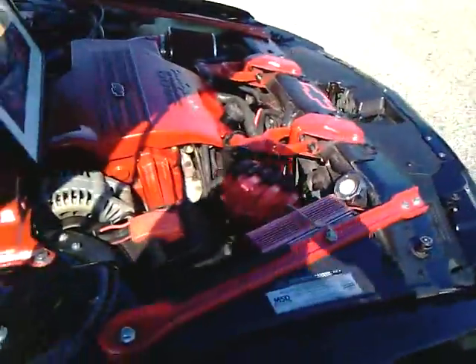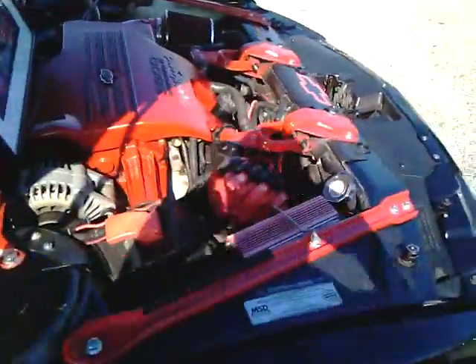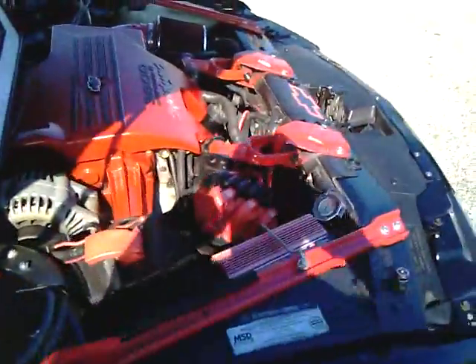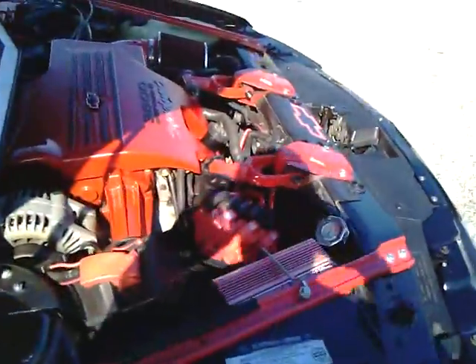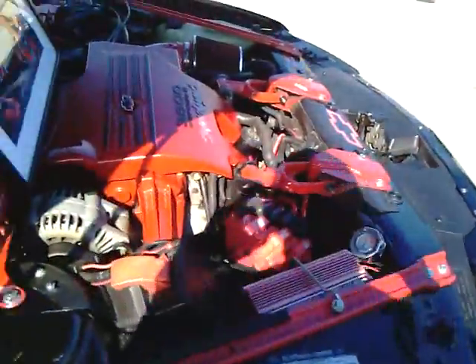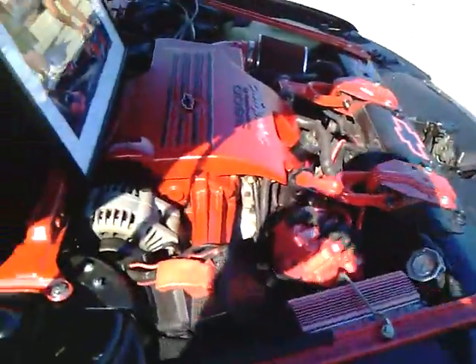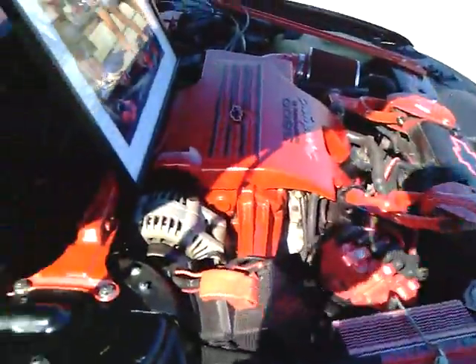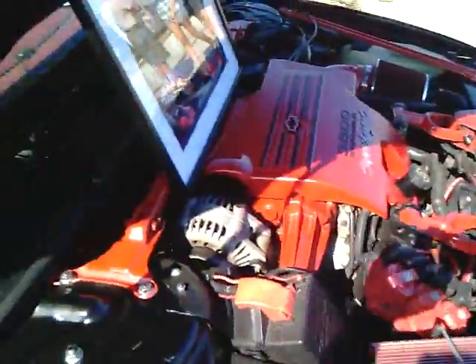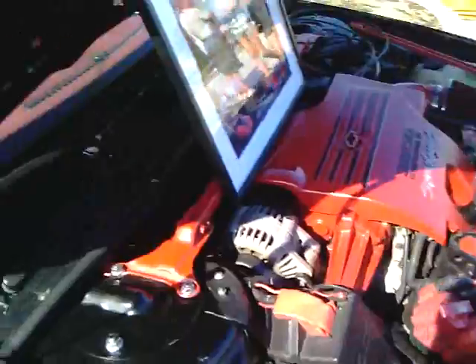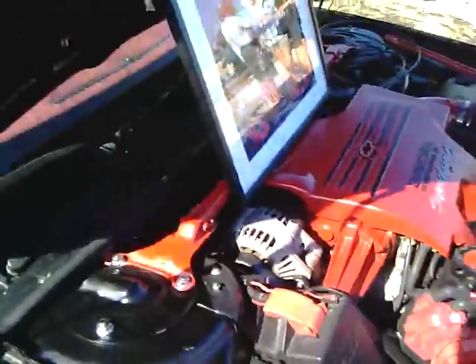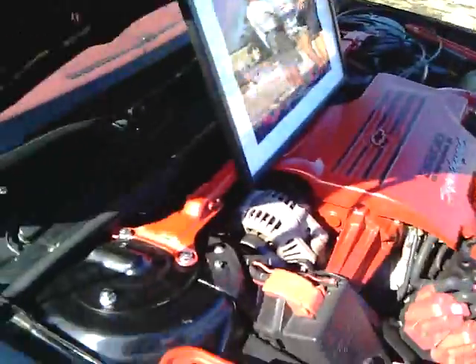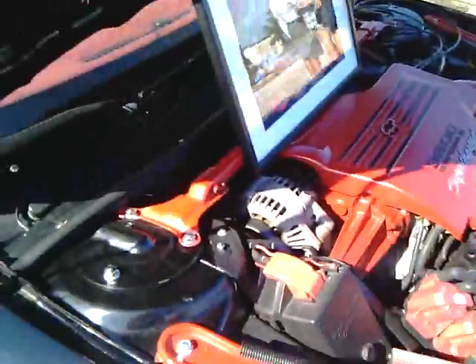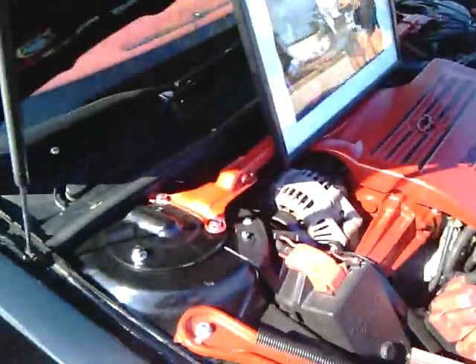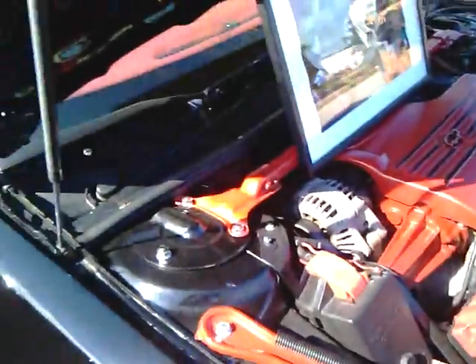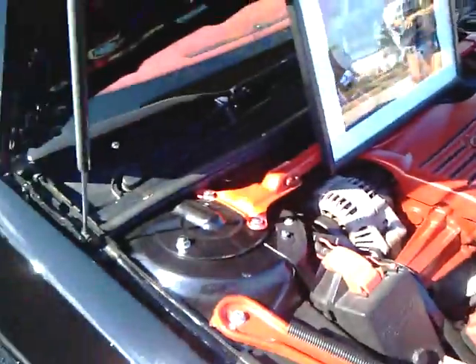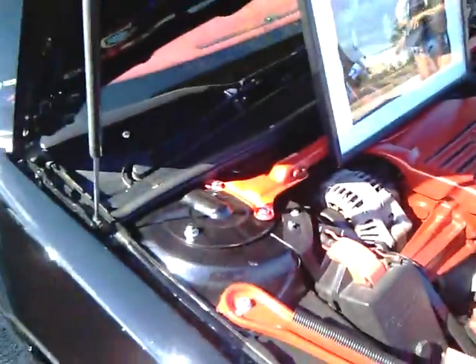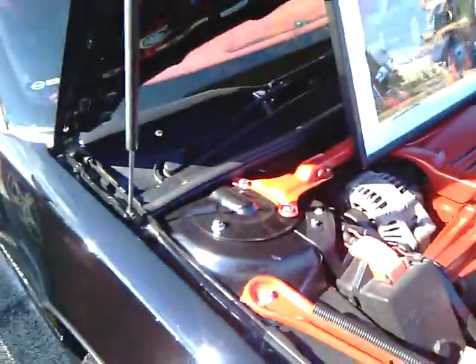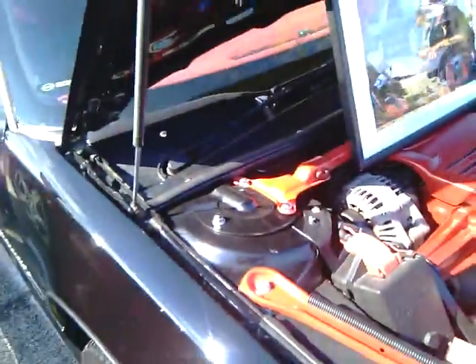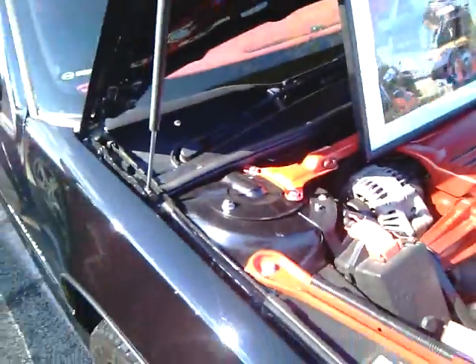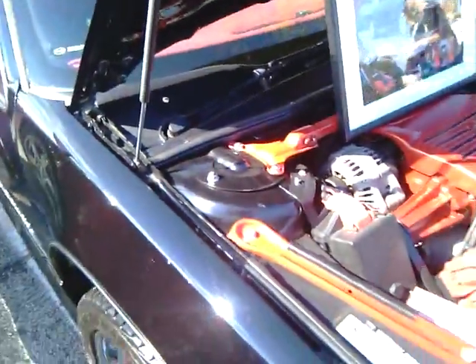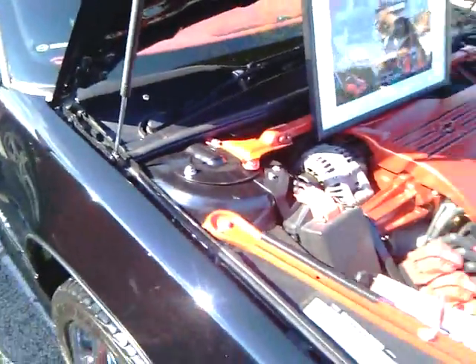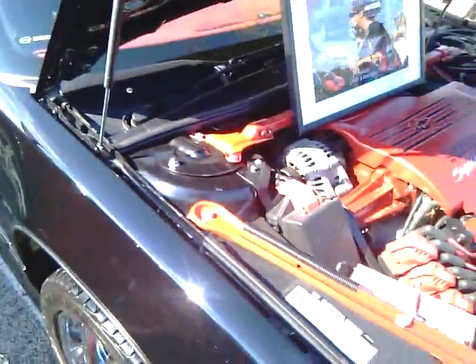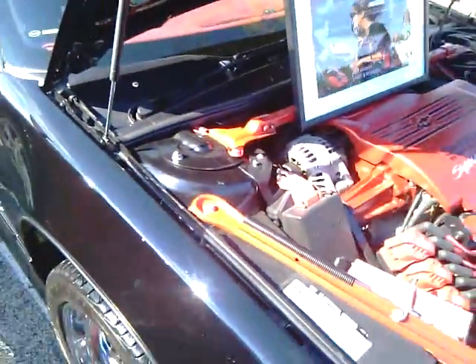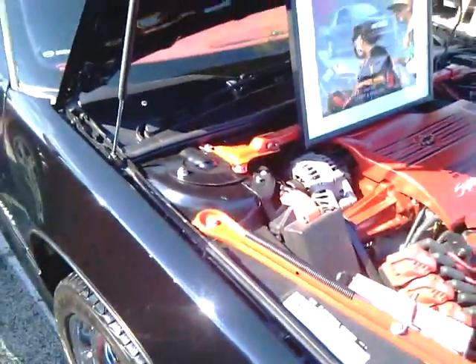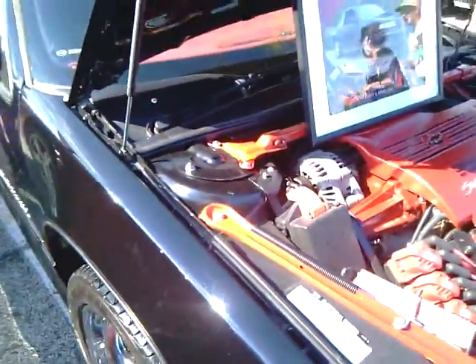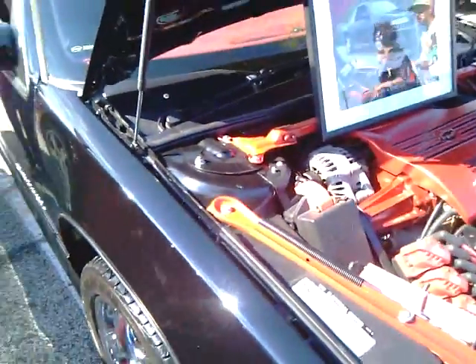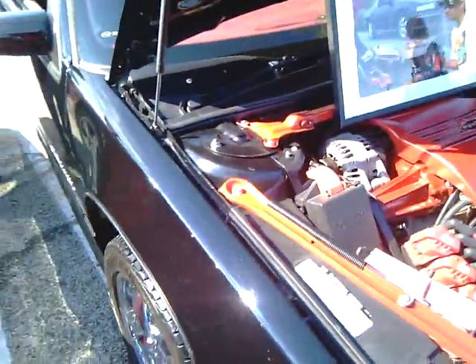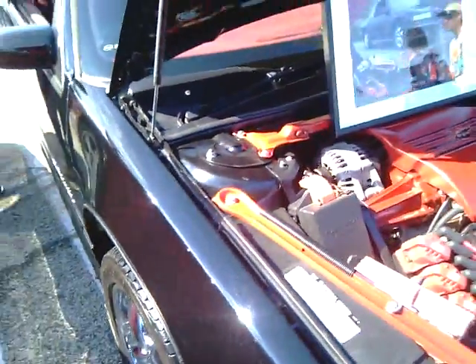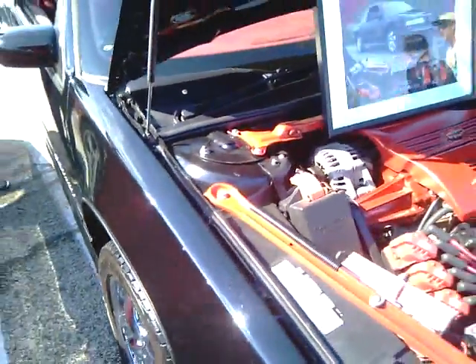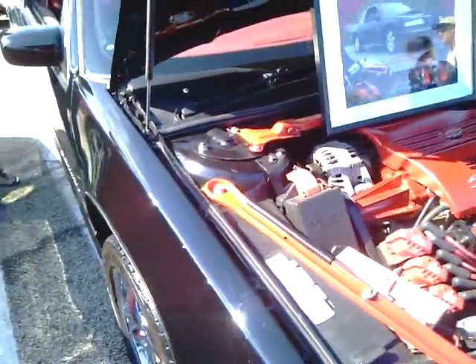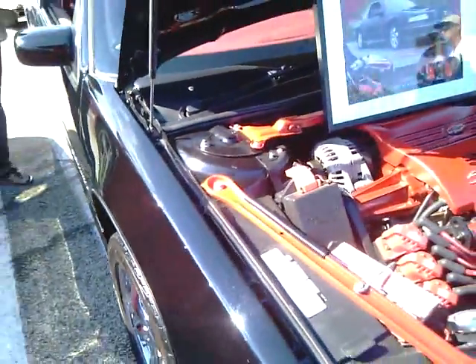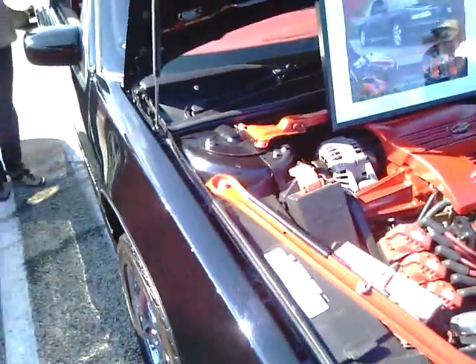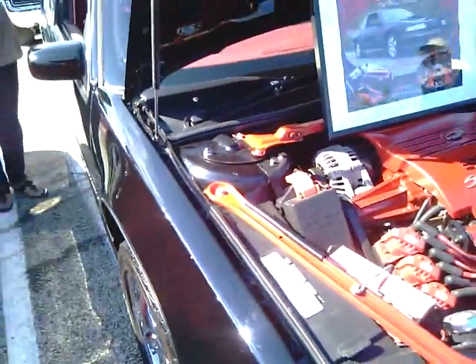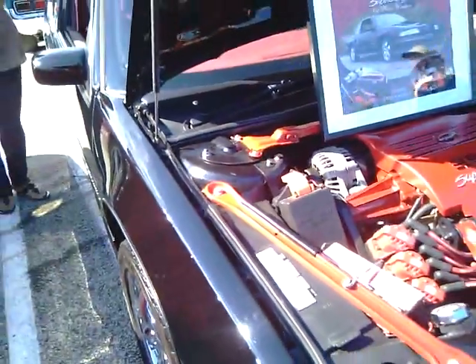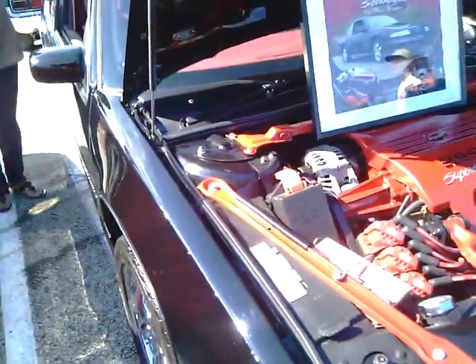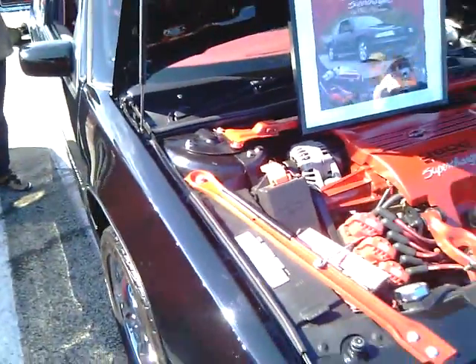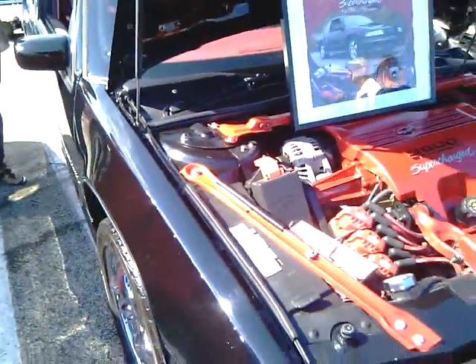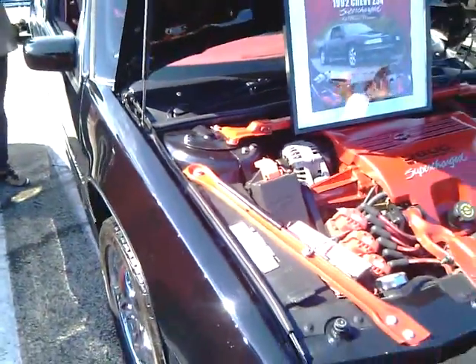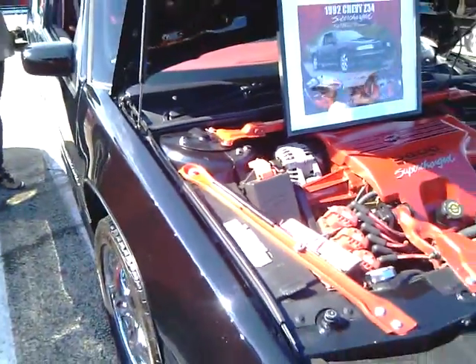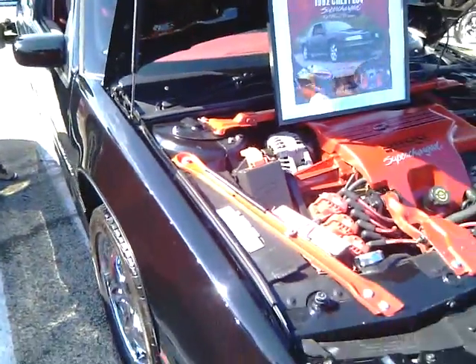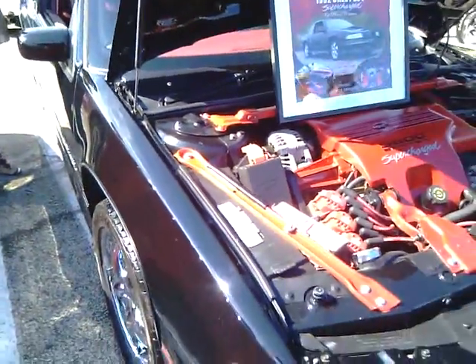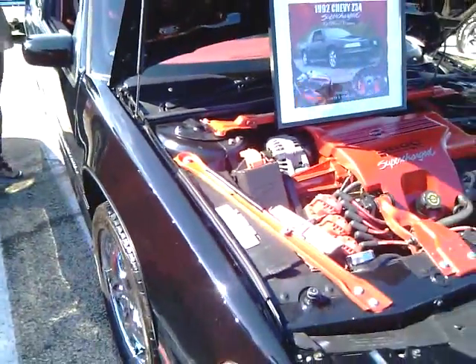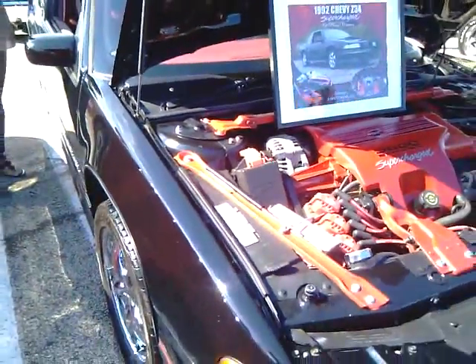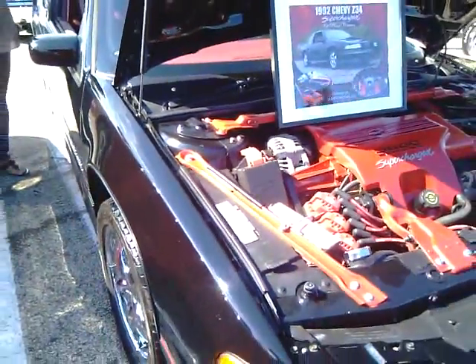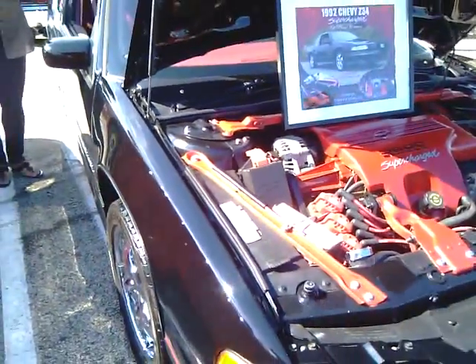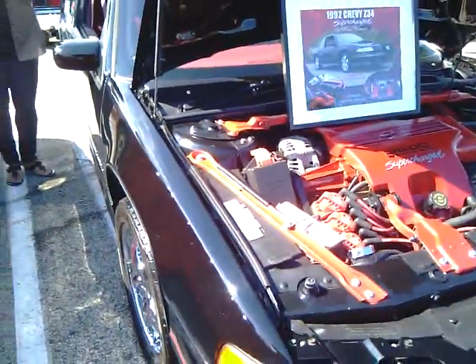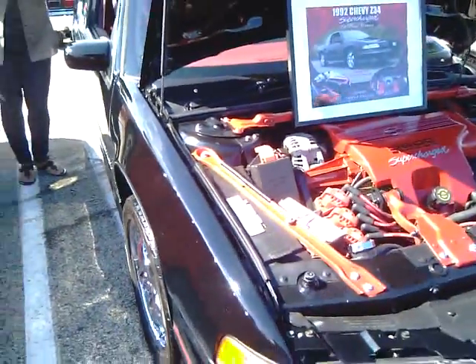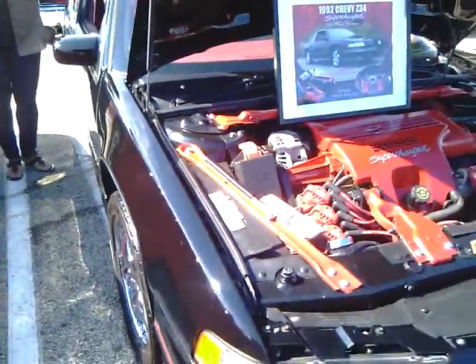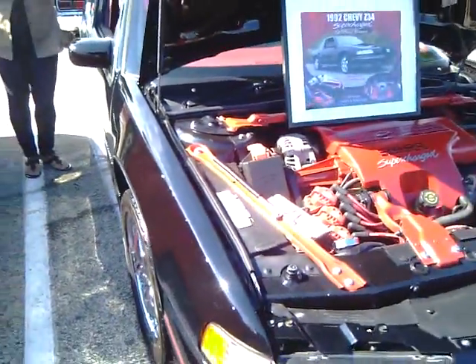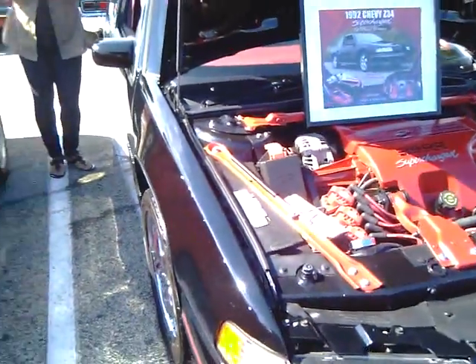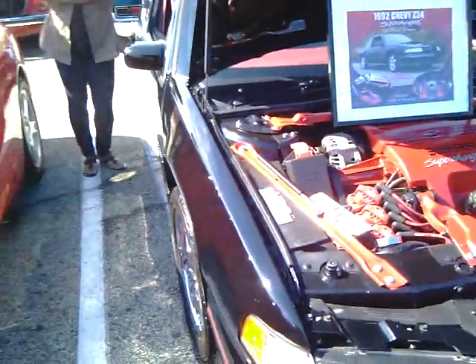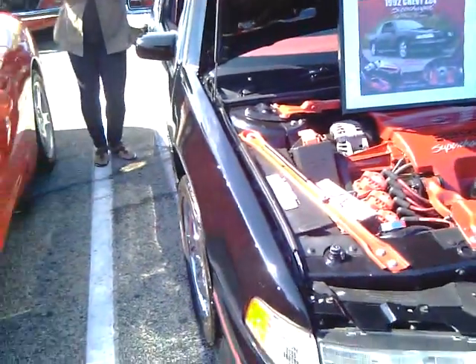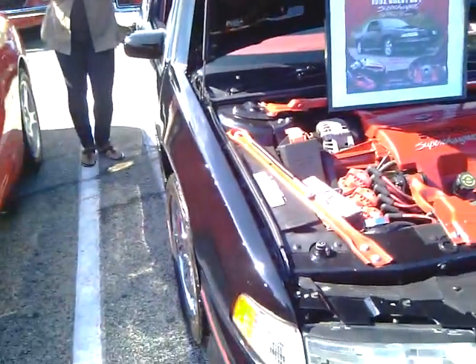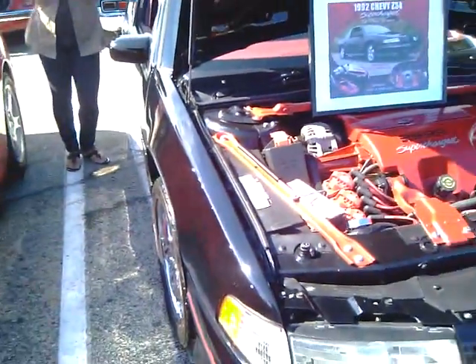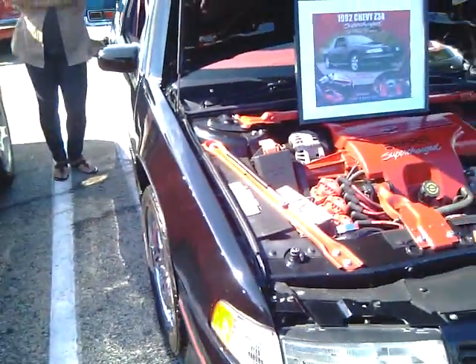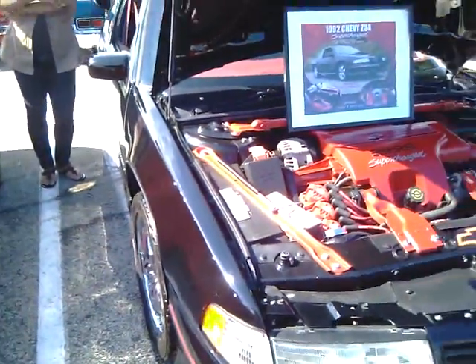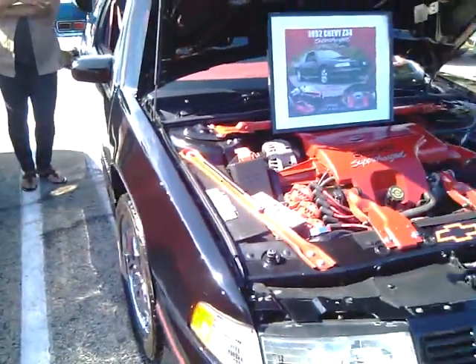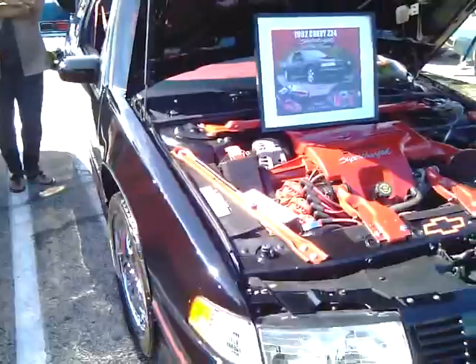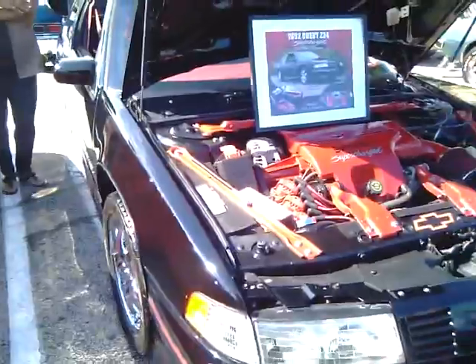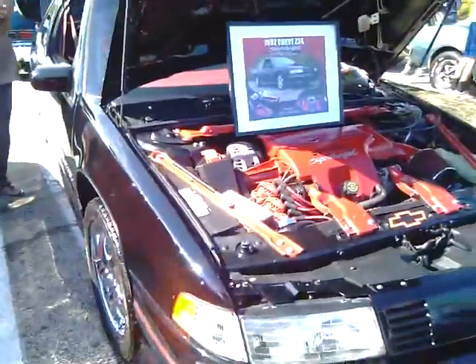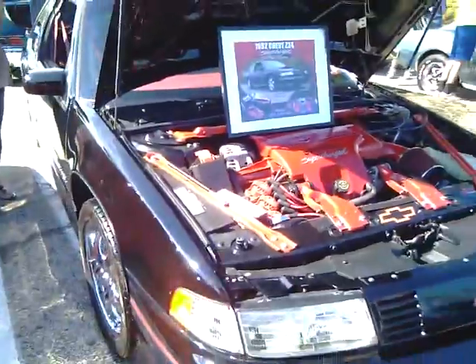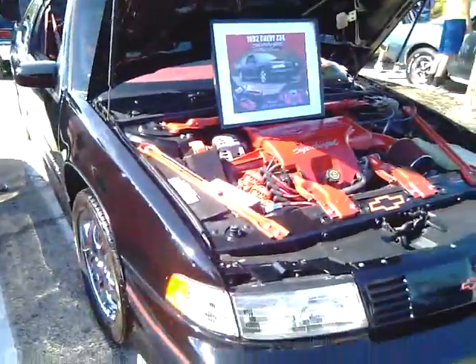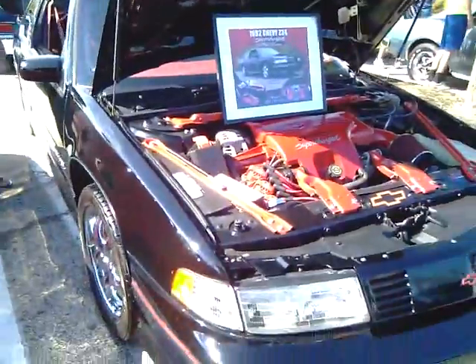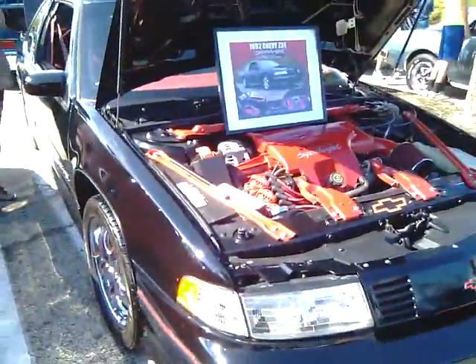This is the Silver Diner Labor Day car show, Cherry Hill, New Jersey.